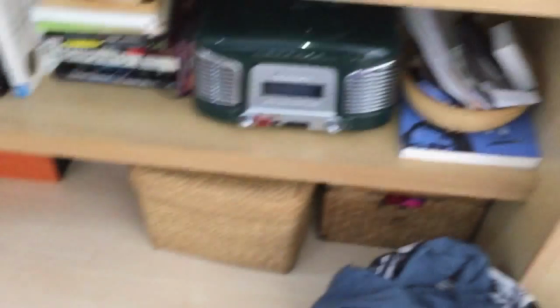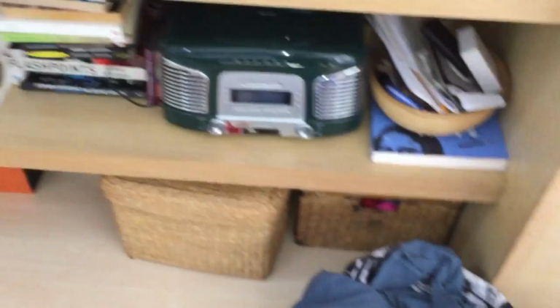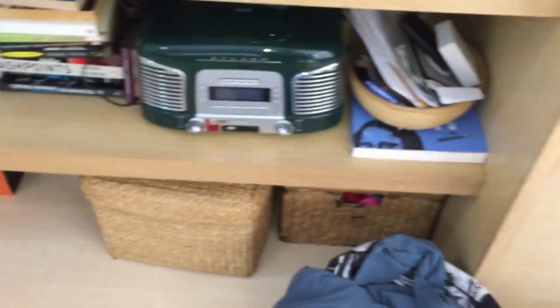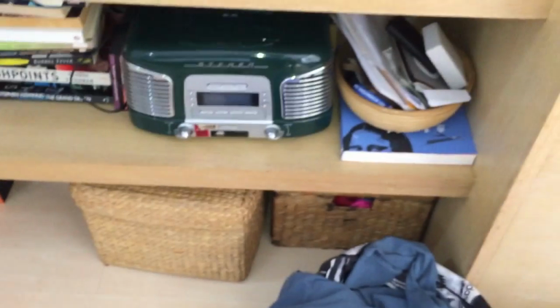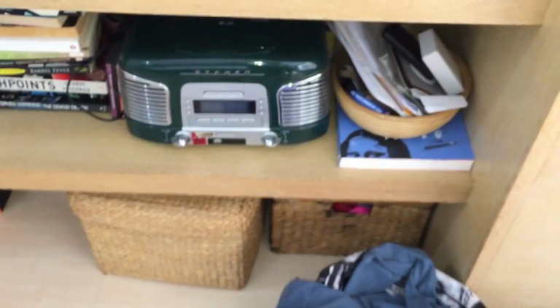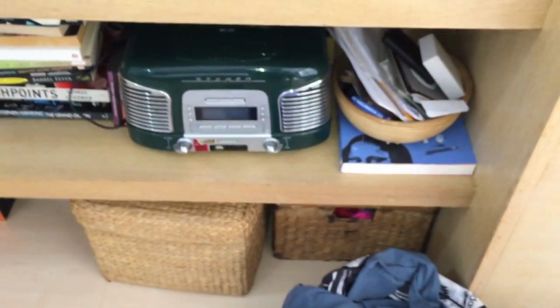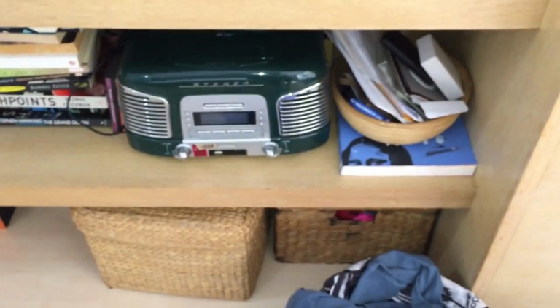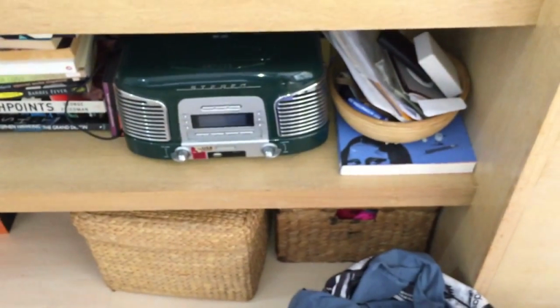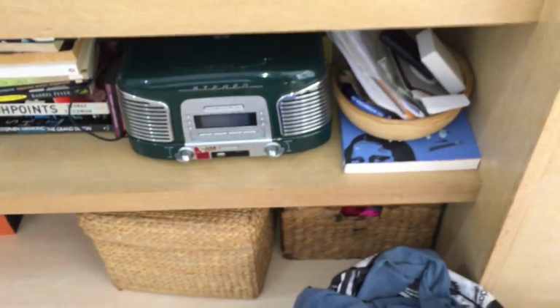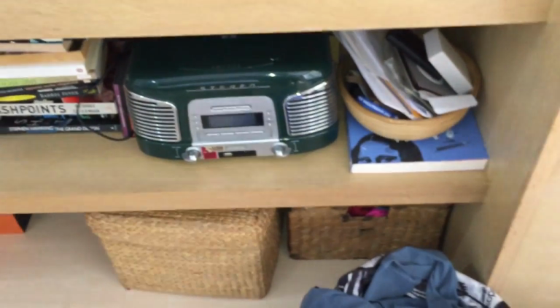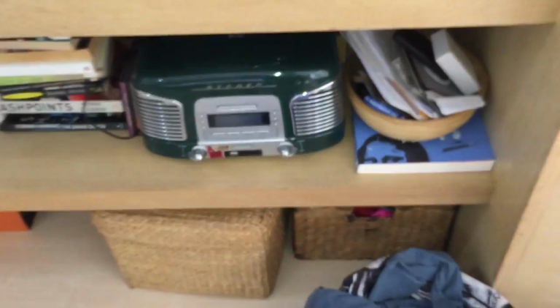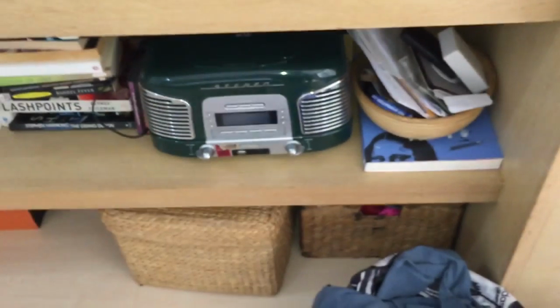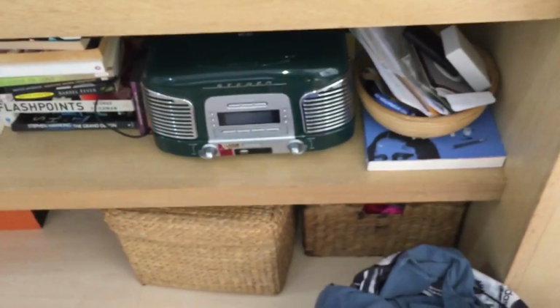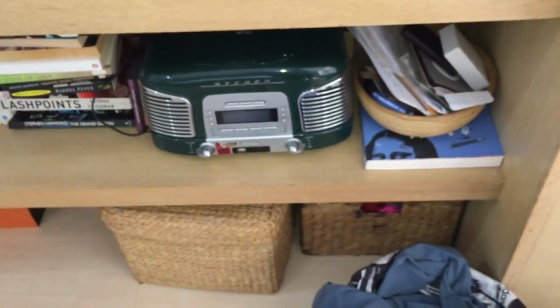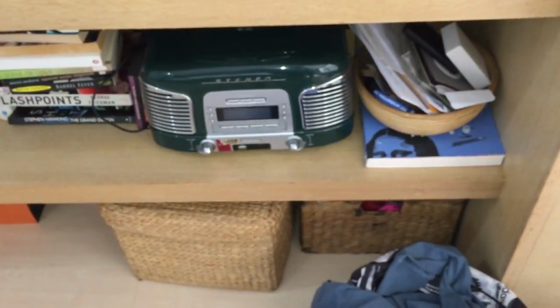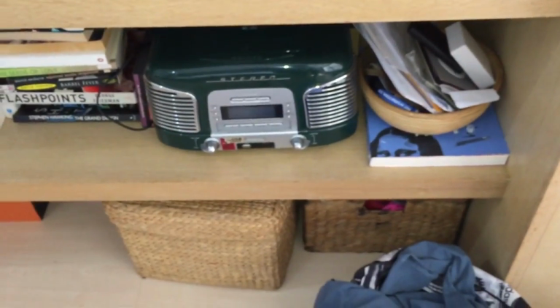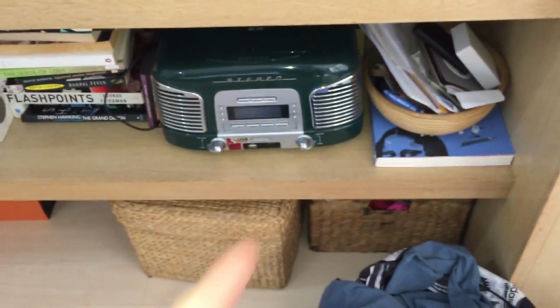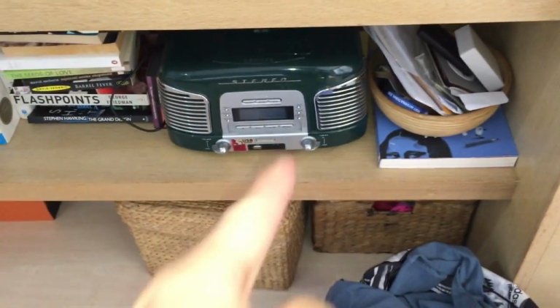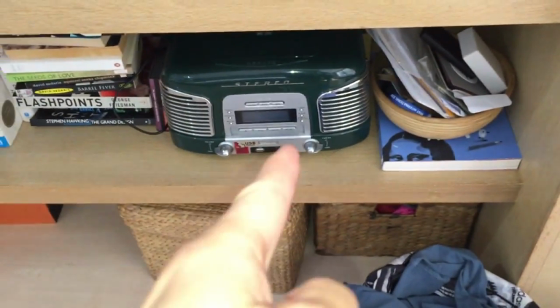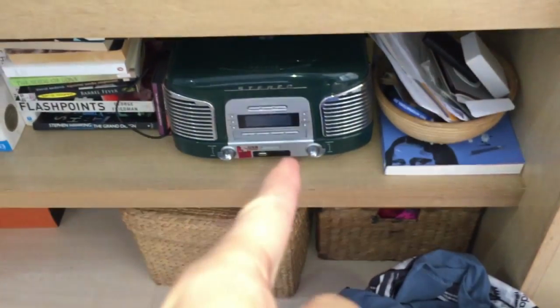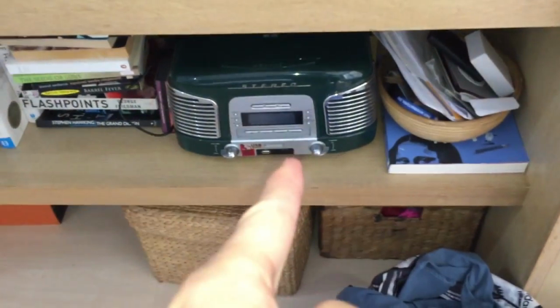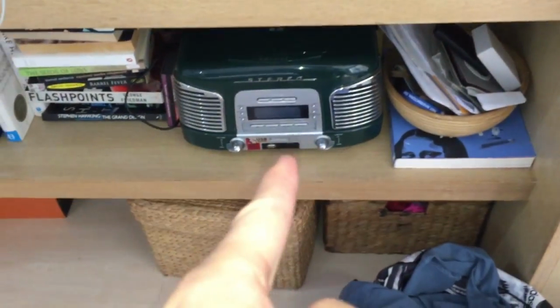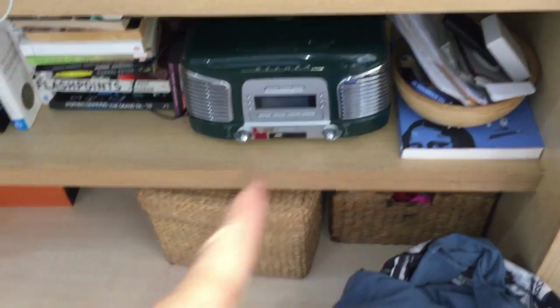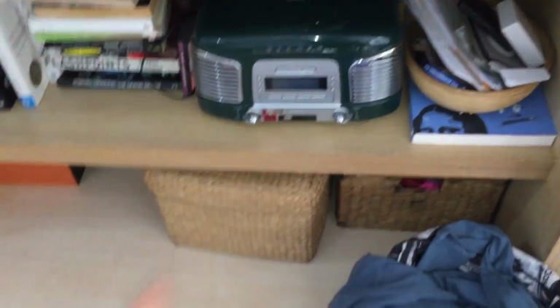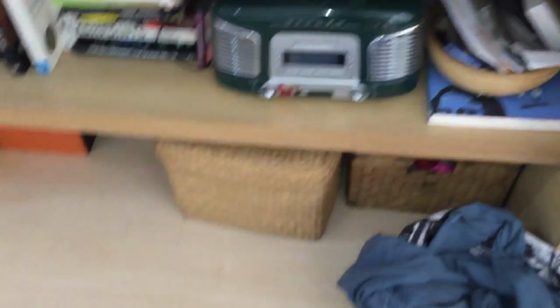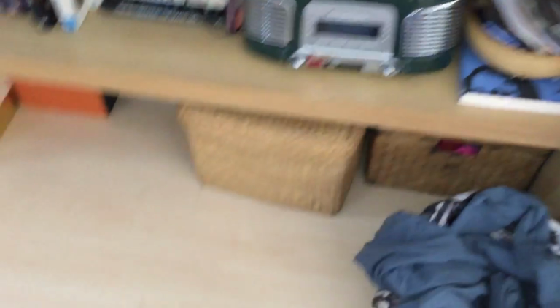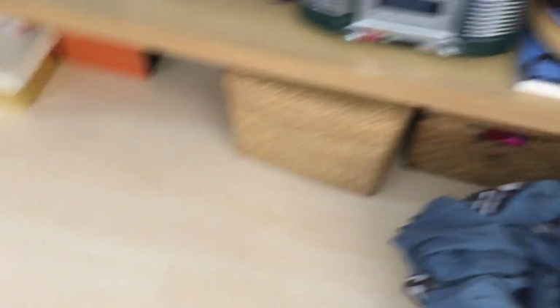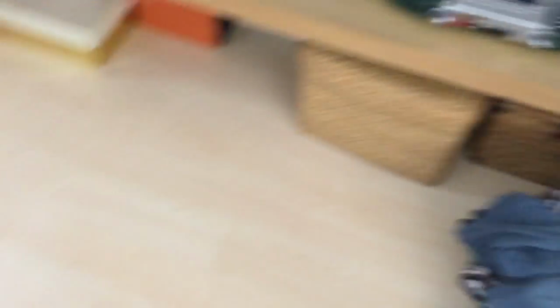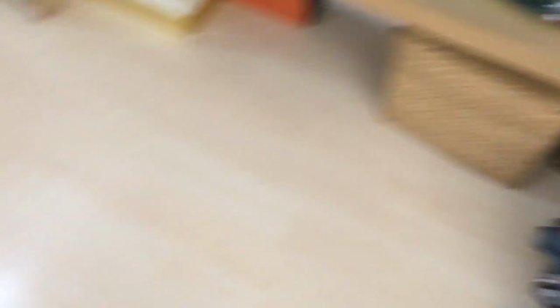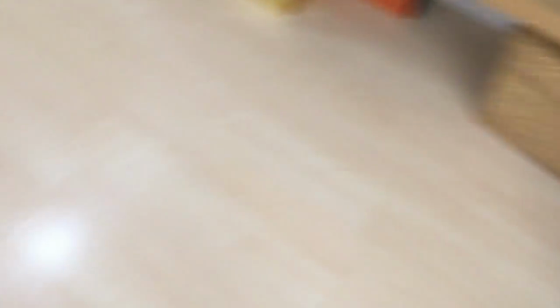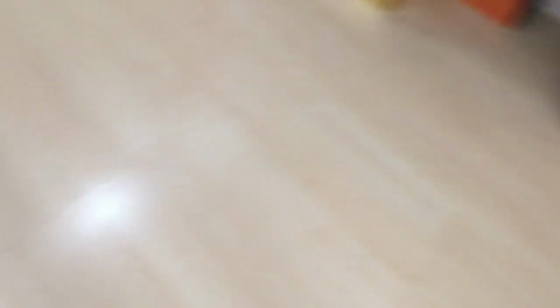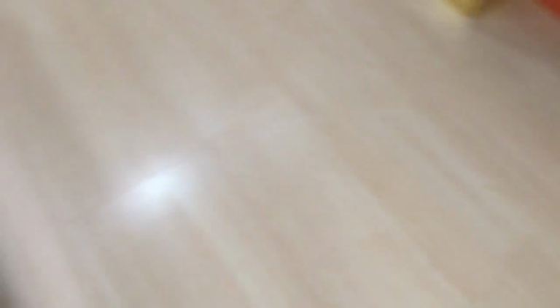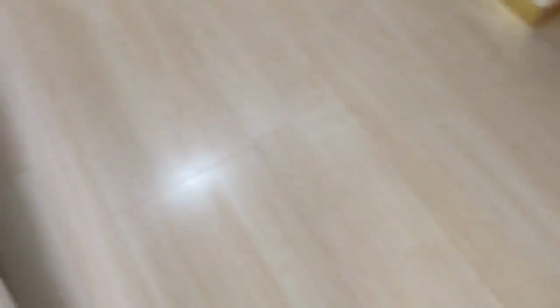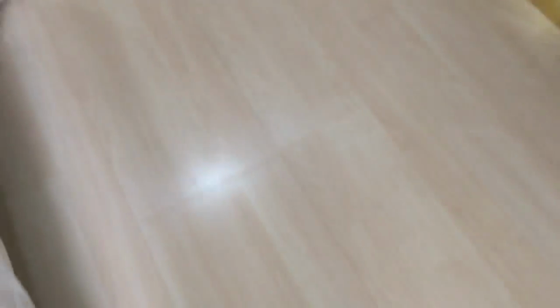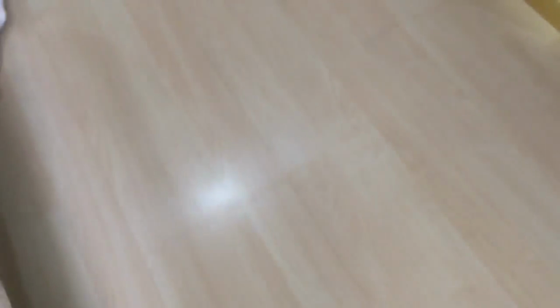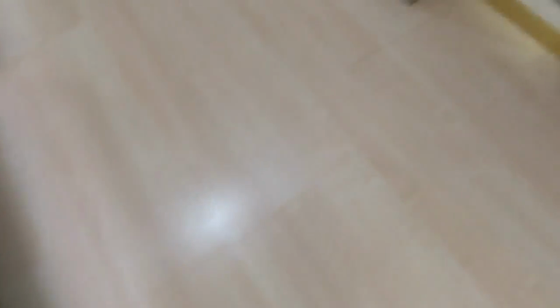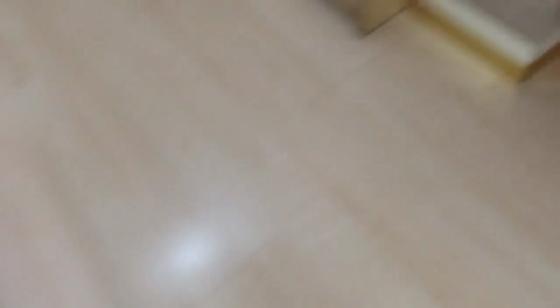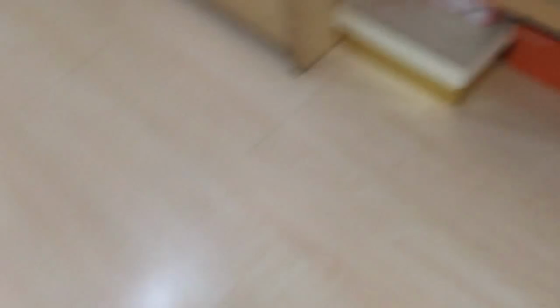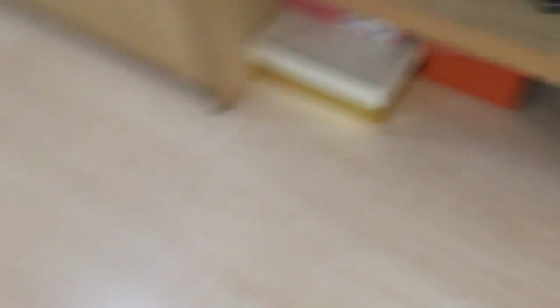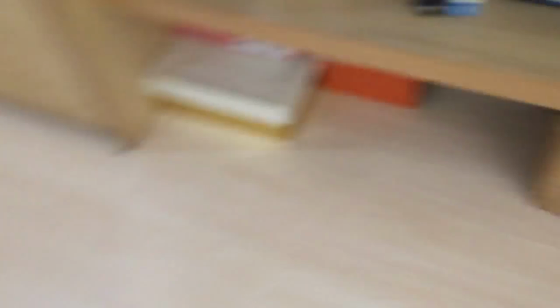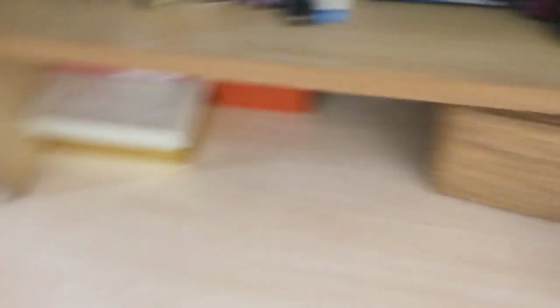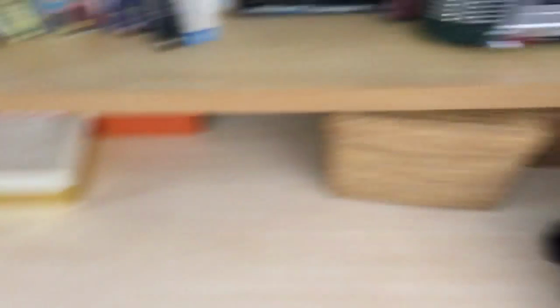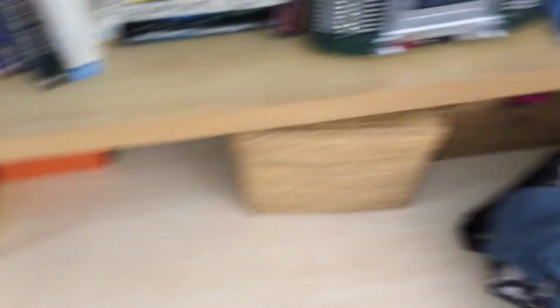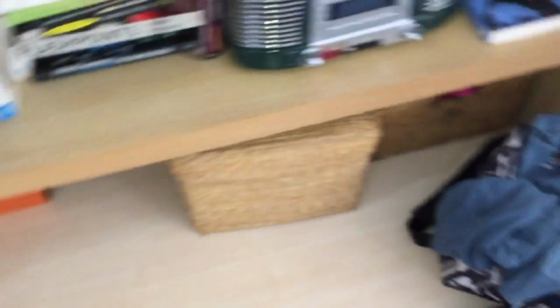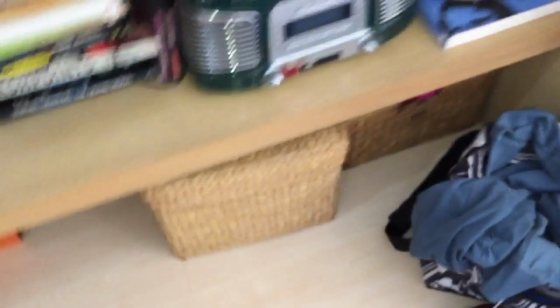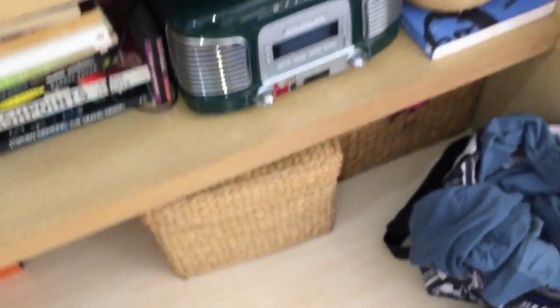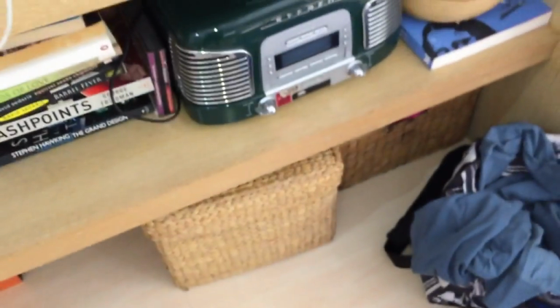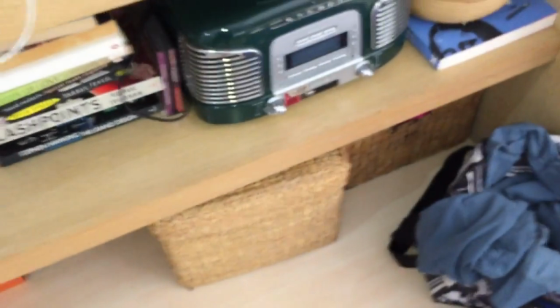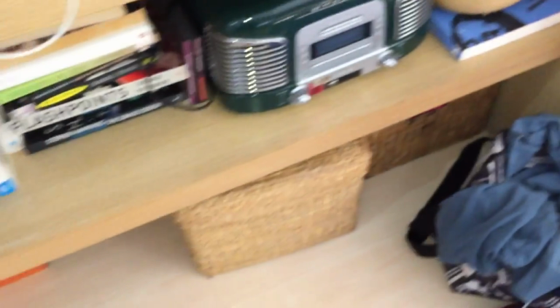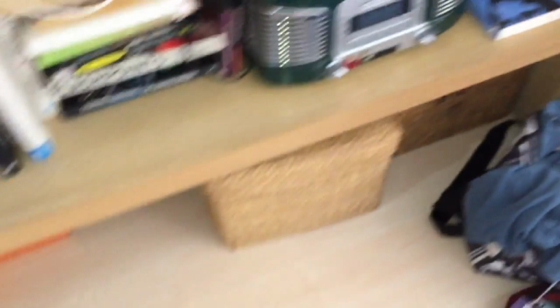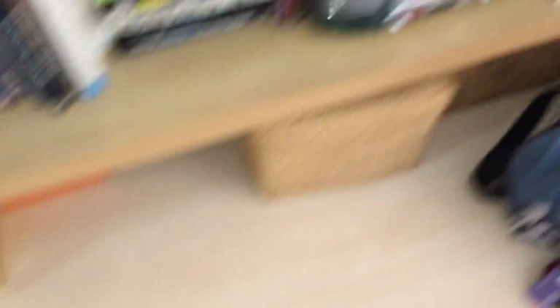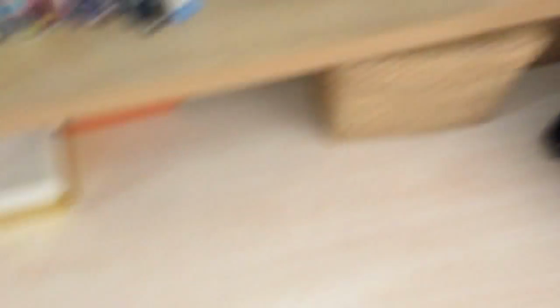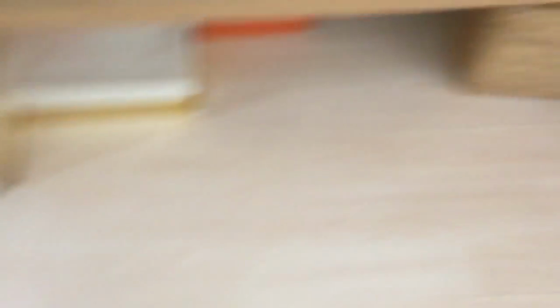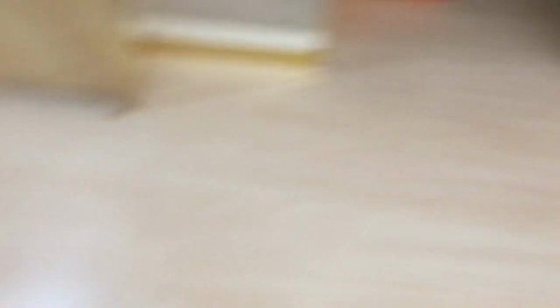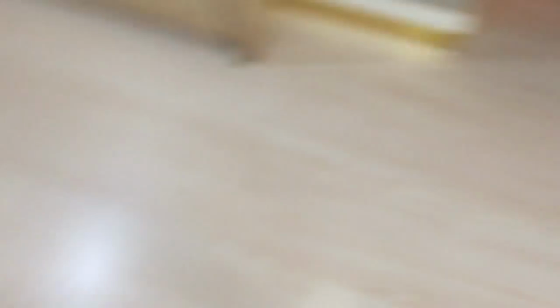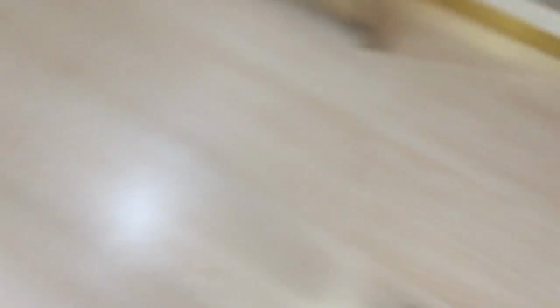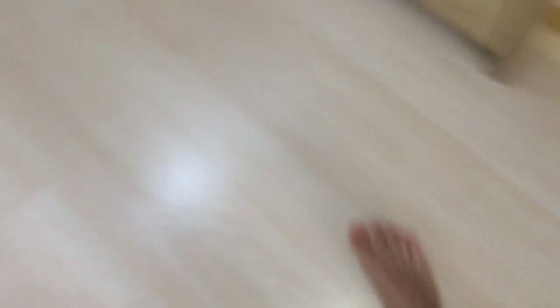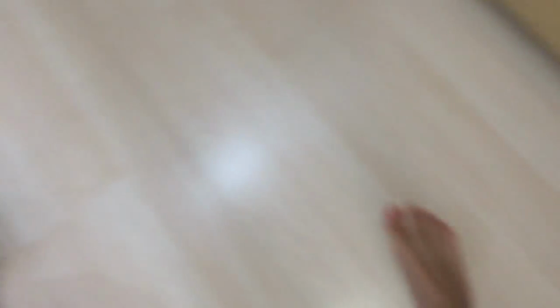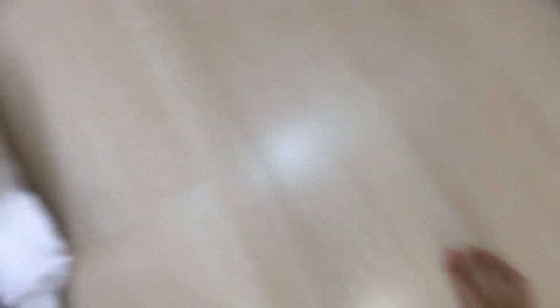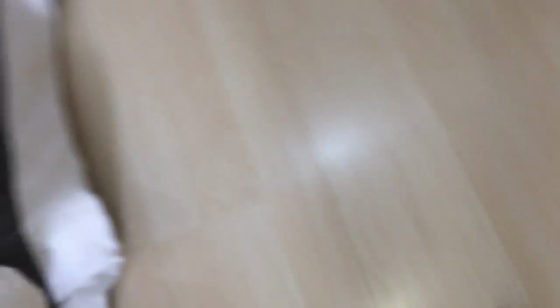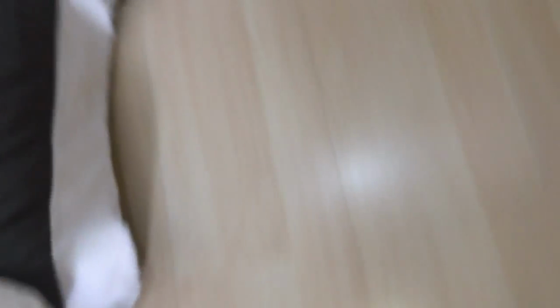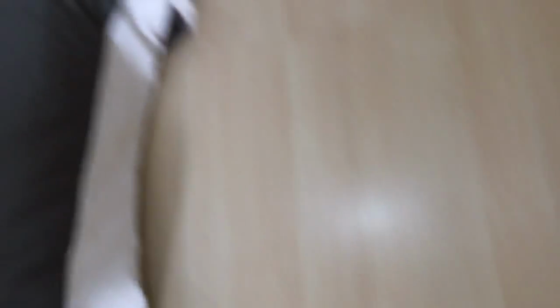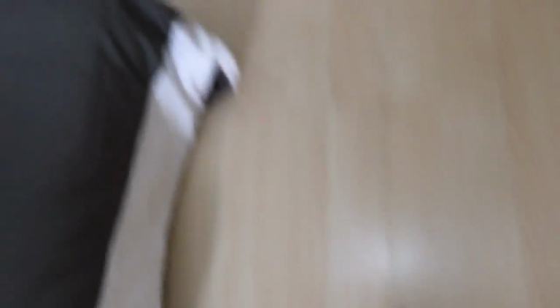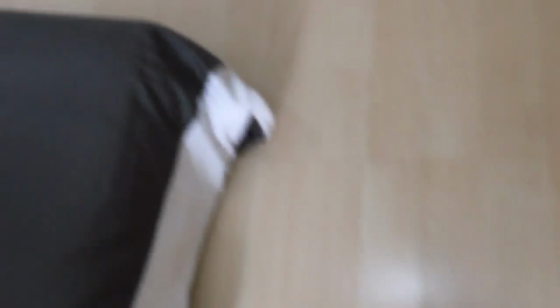By the way, that's not a real vintage stereo — it's just meant to look that way, because there's all the USB and stuff like that.